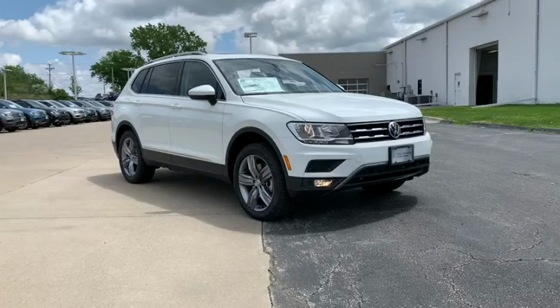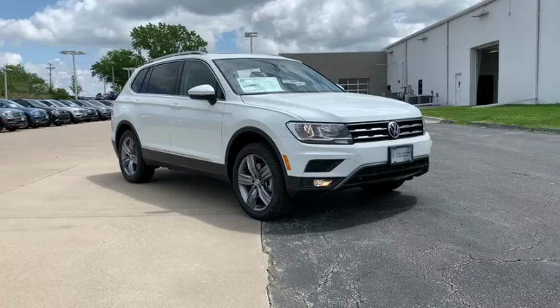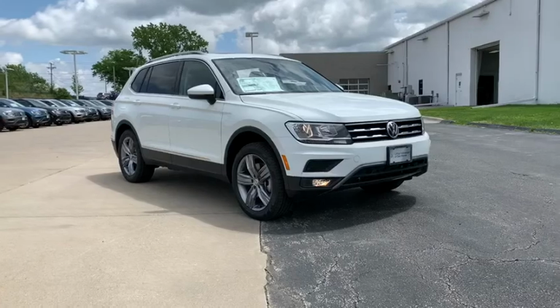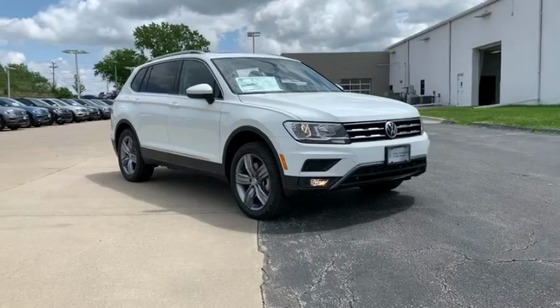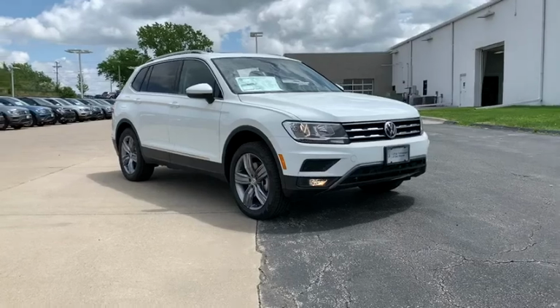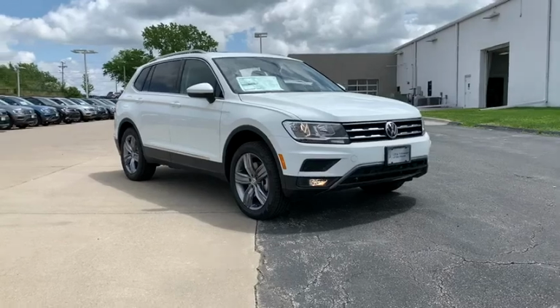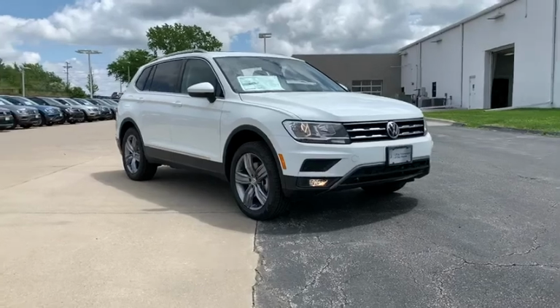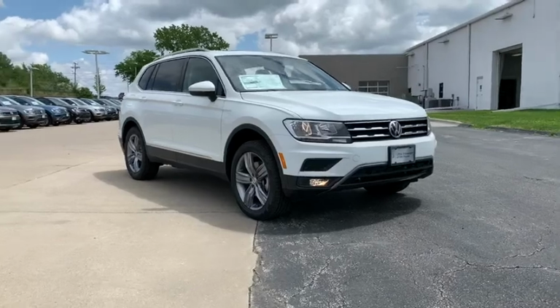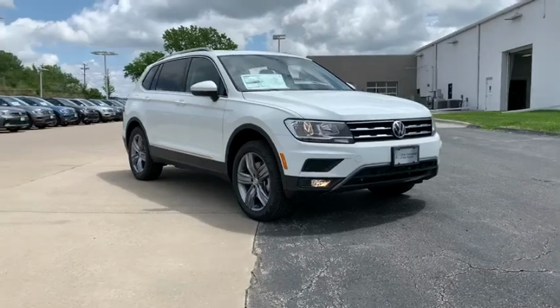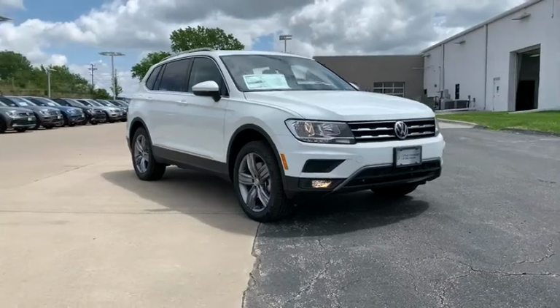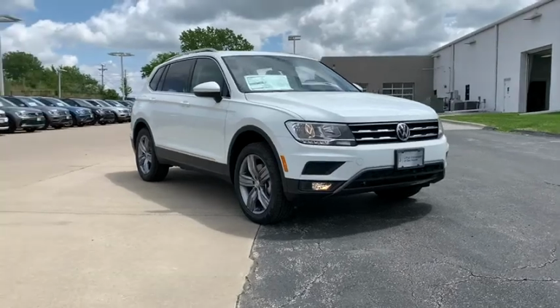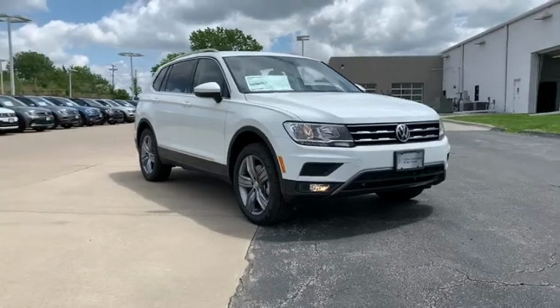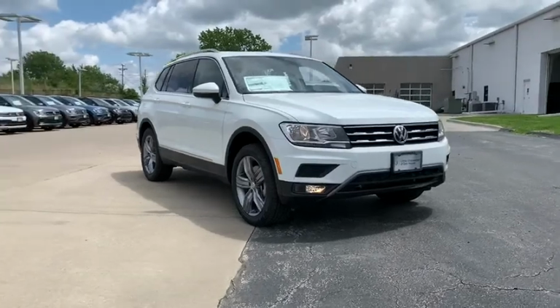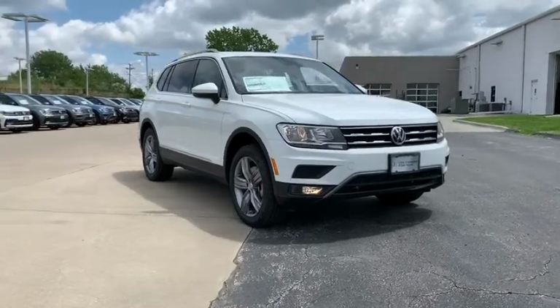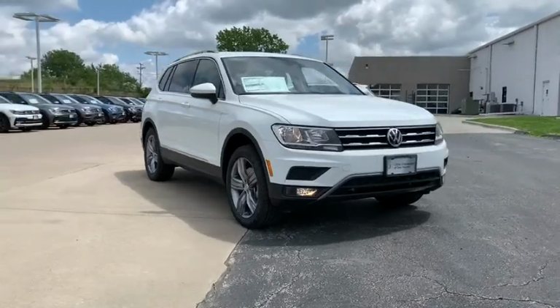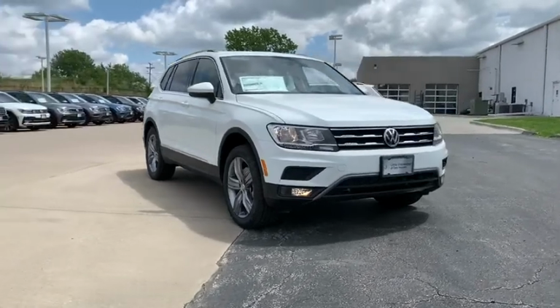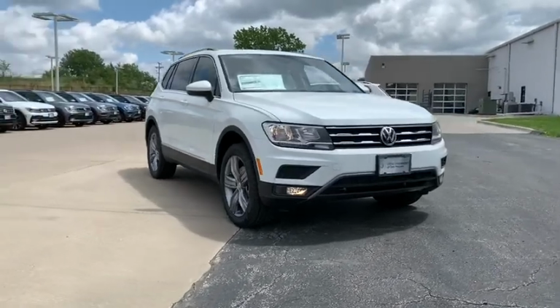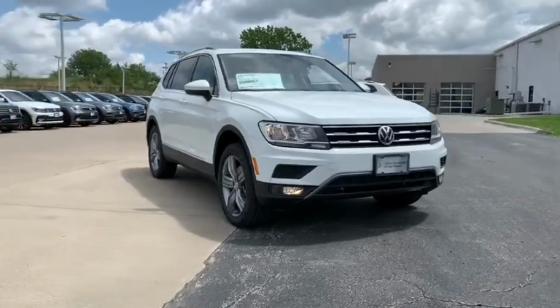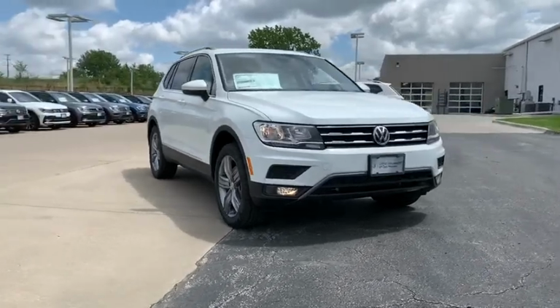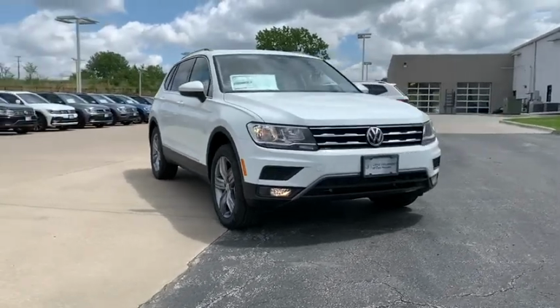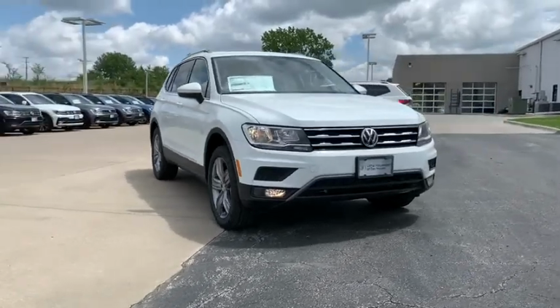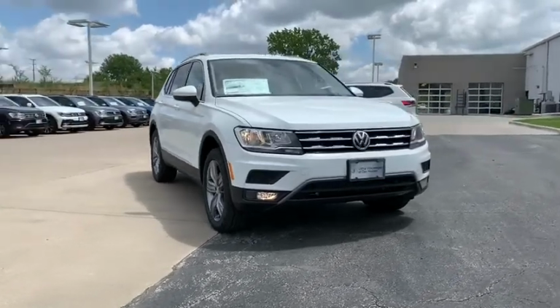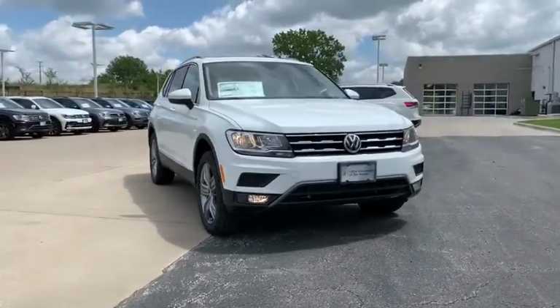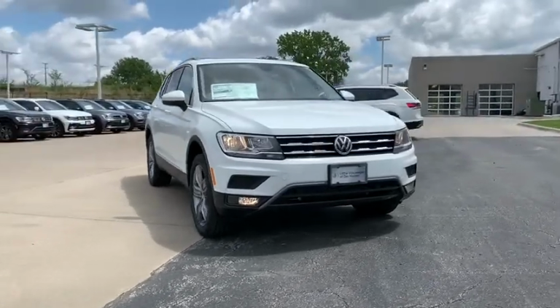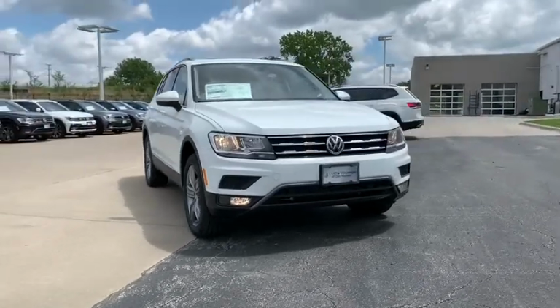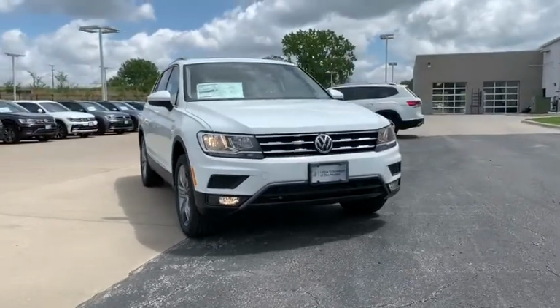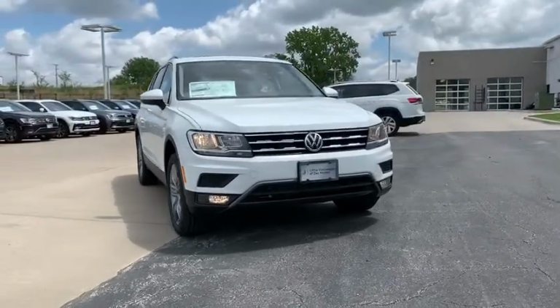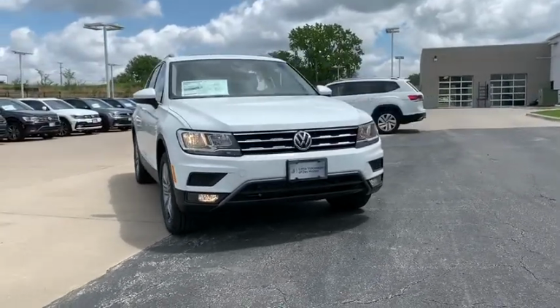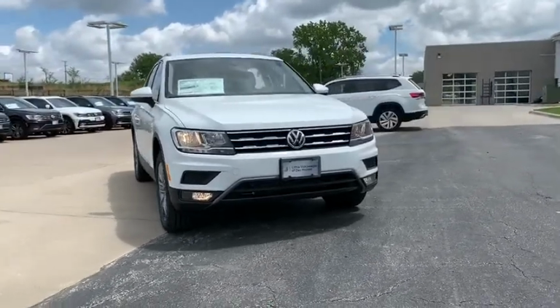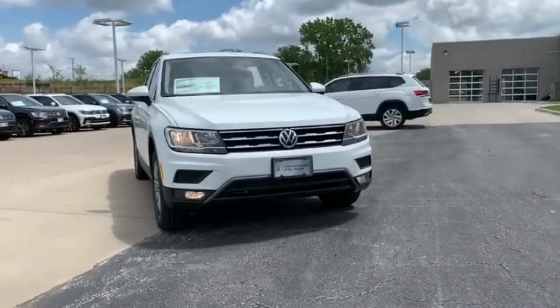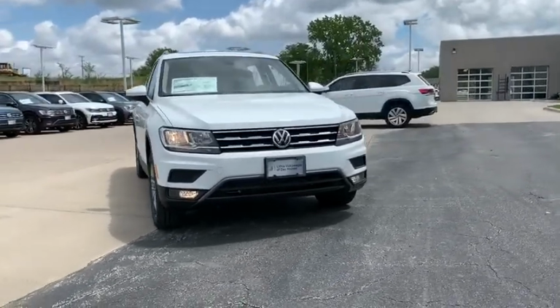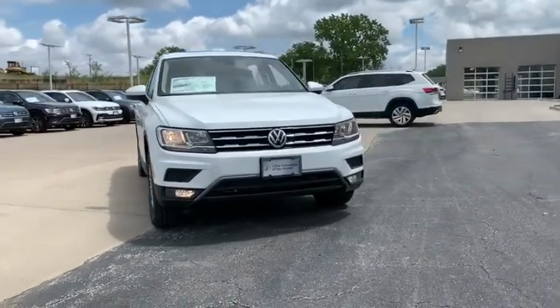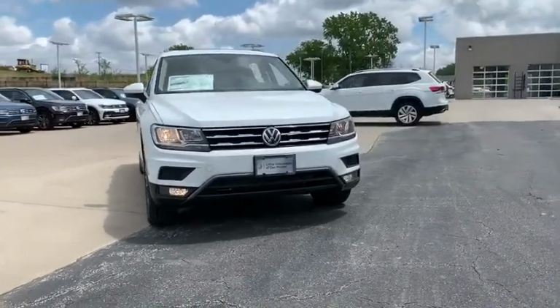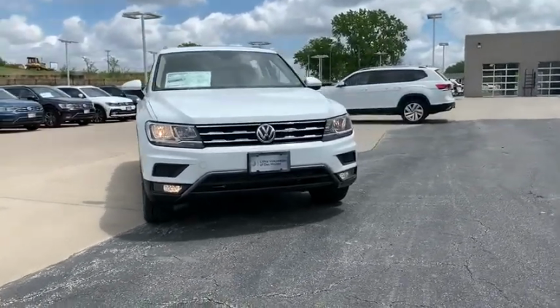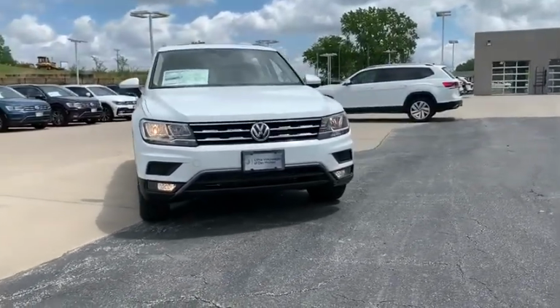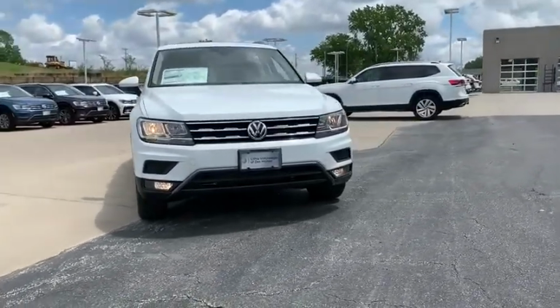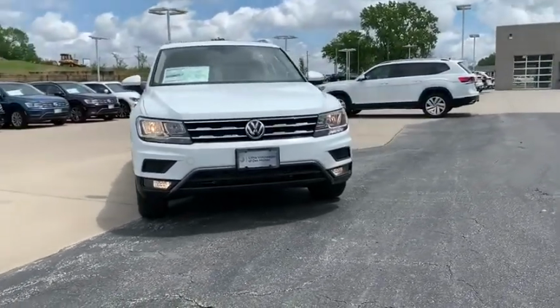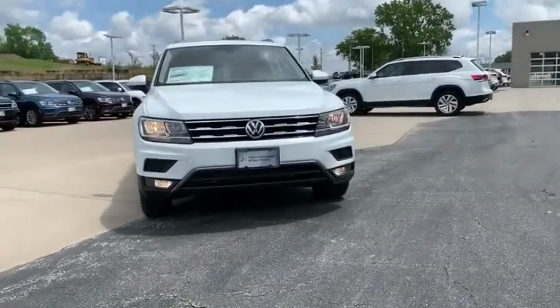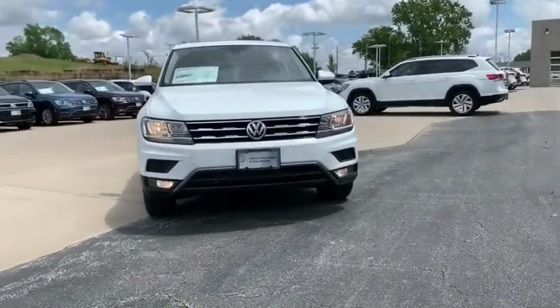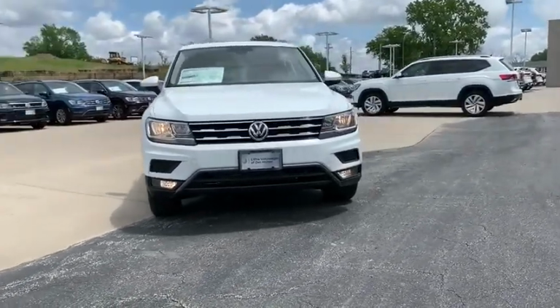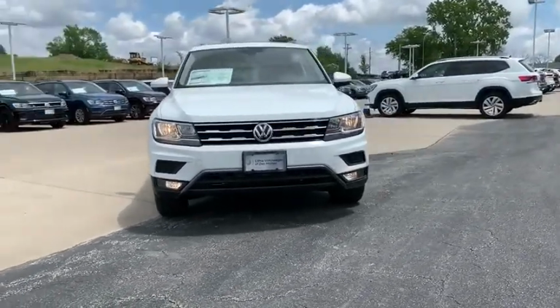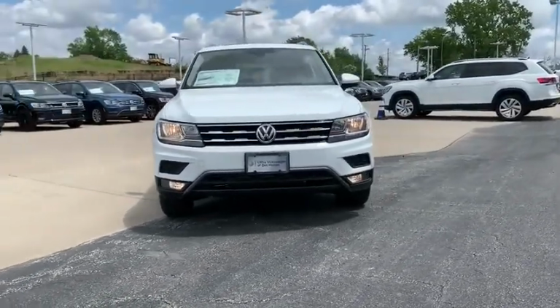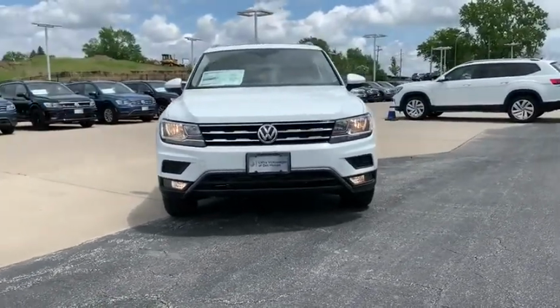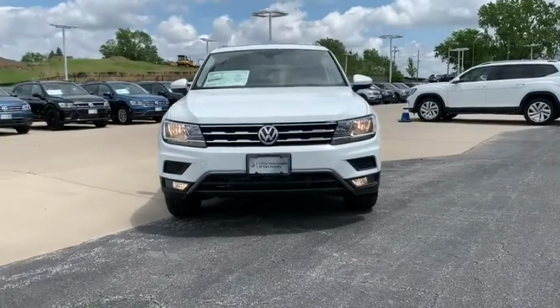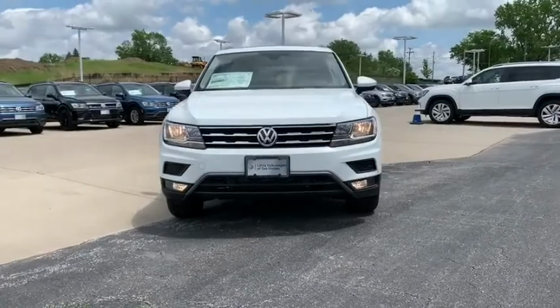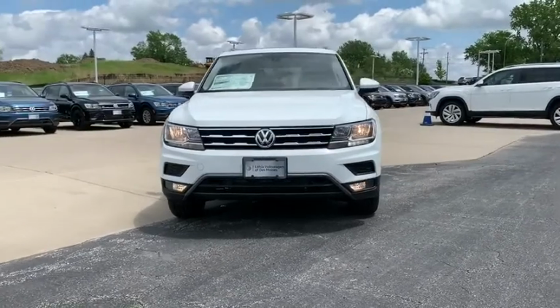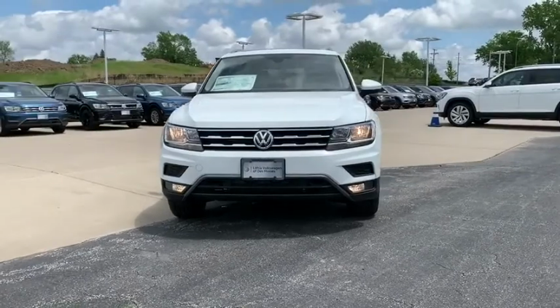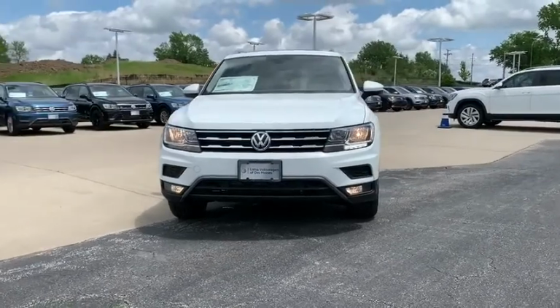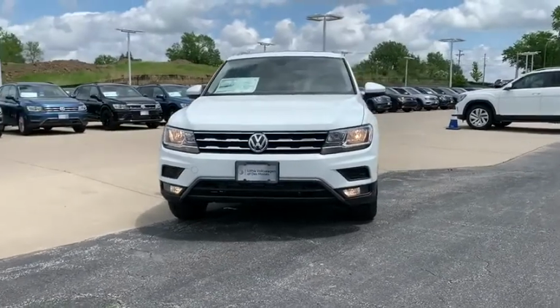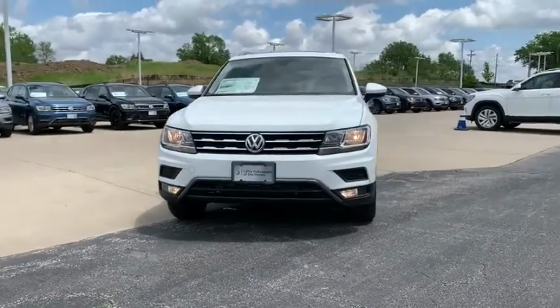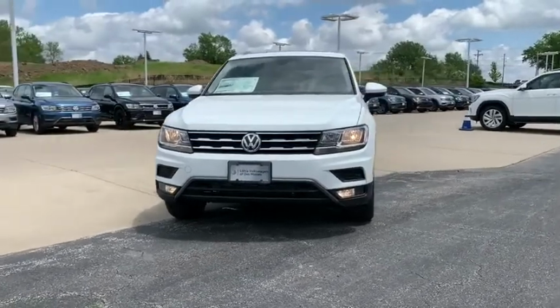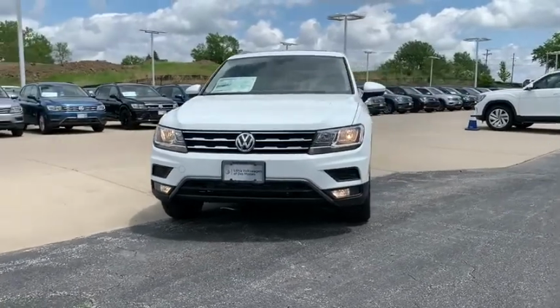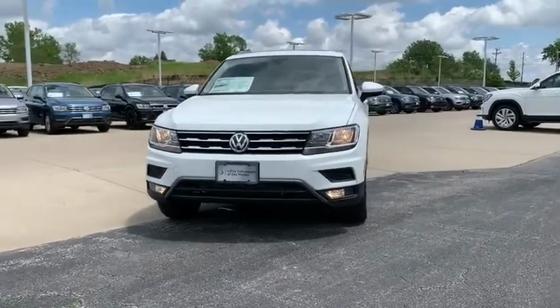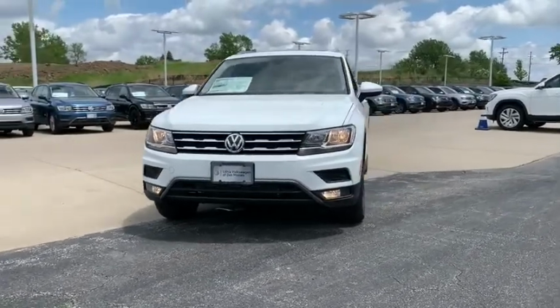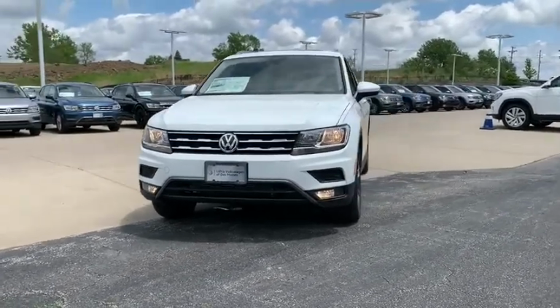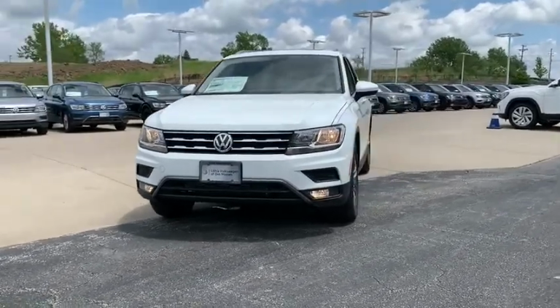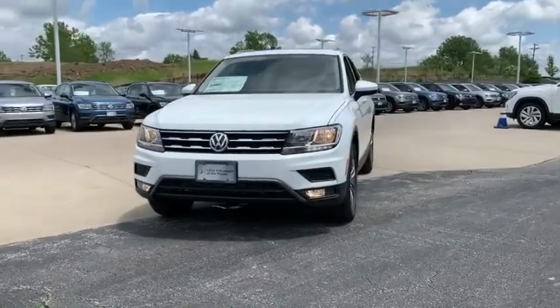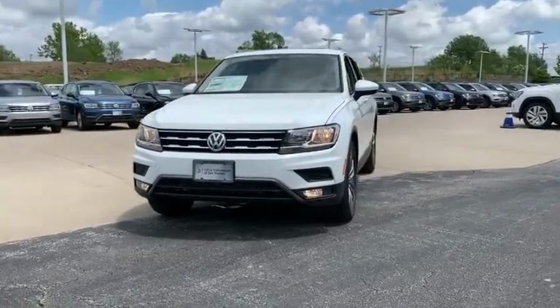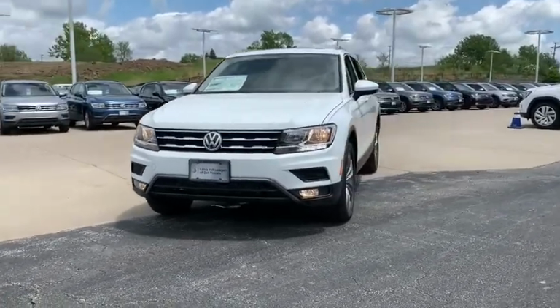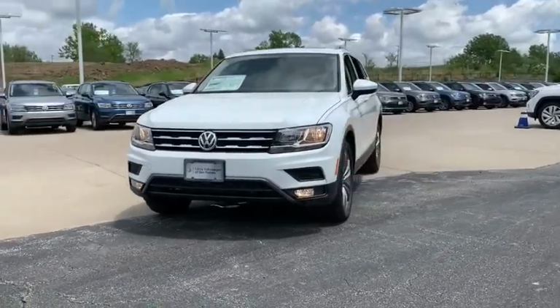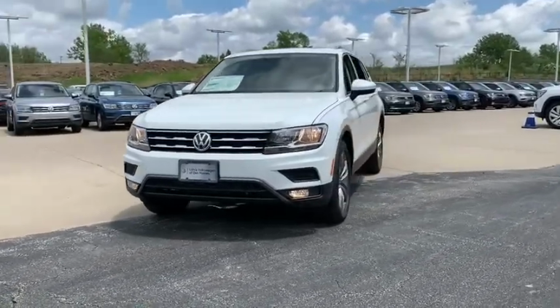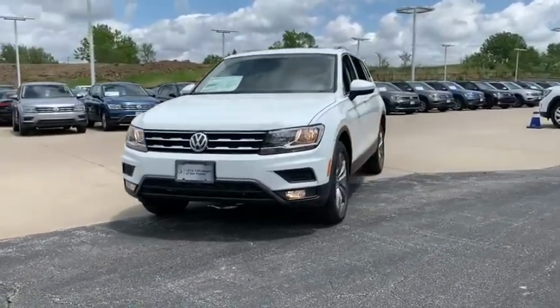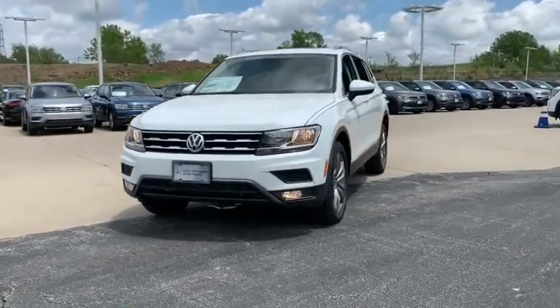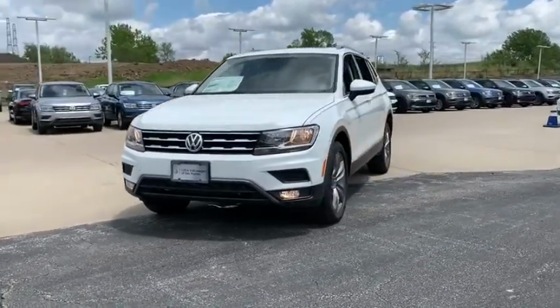Take a ride in the 2020 Volkswagen Tiguan. With Volkswagen Tiguan, it's good to be turbo — turbo with class.